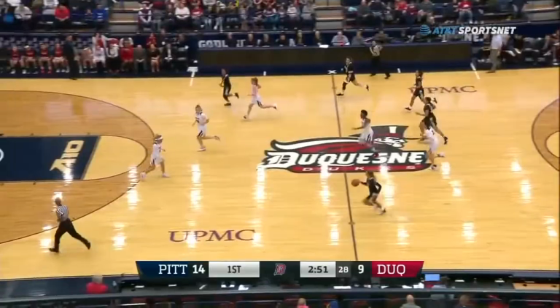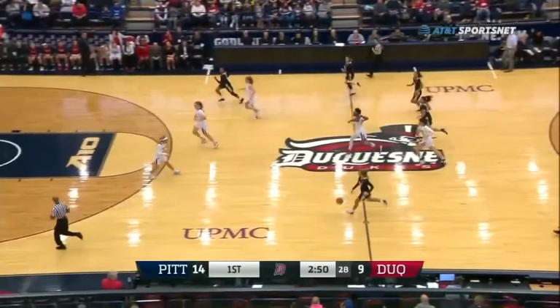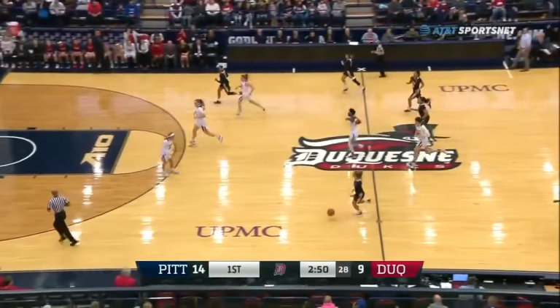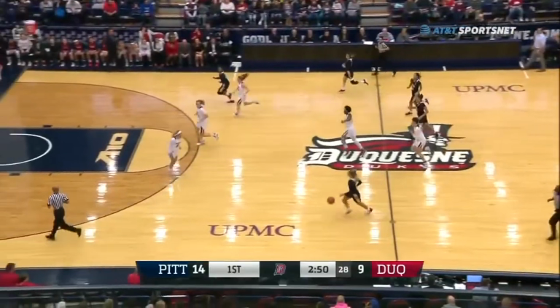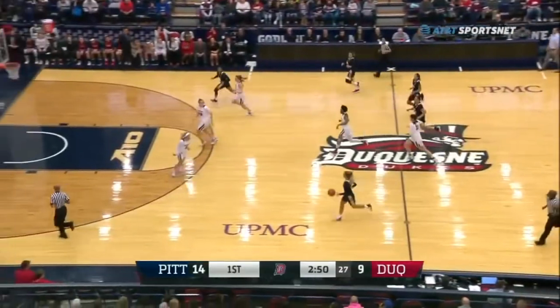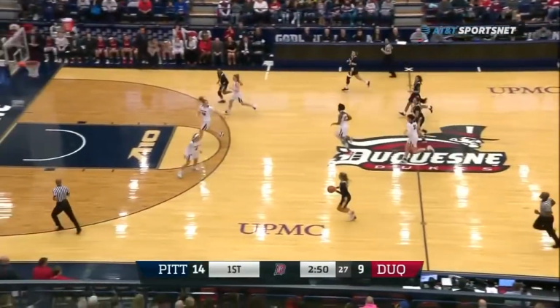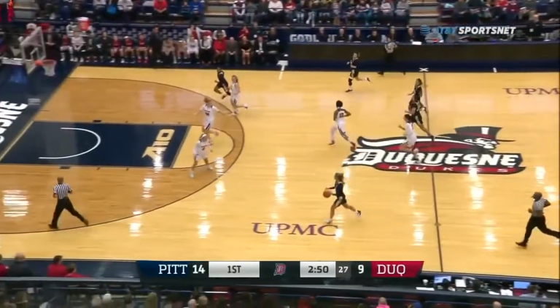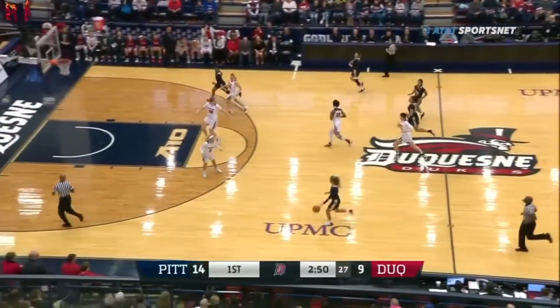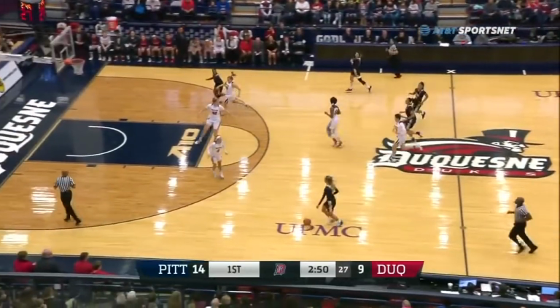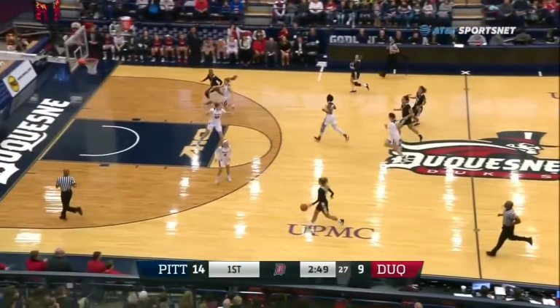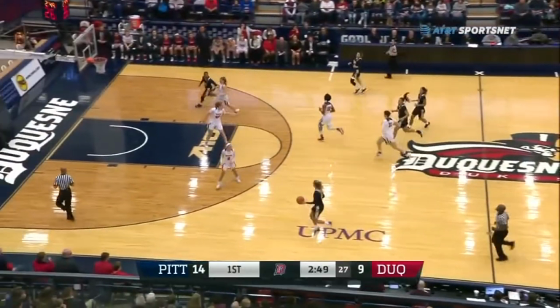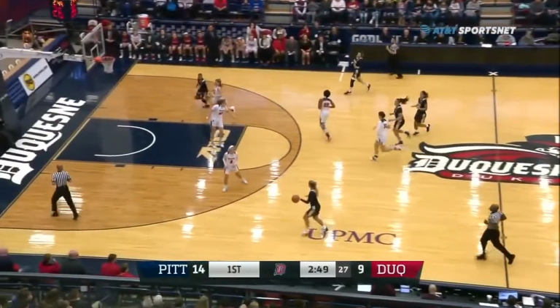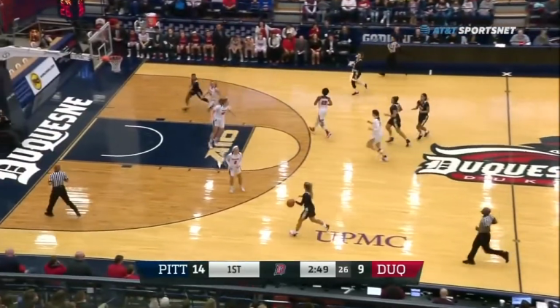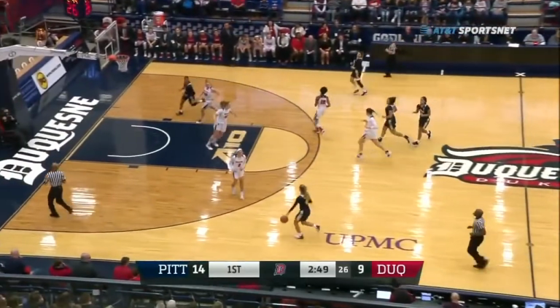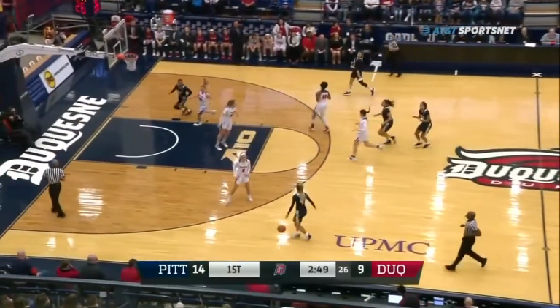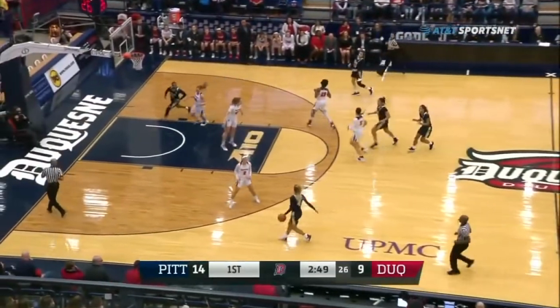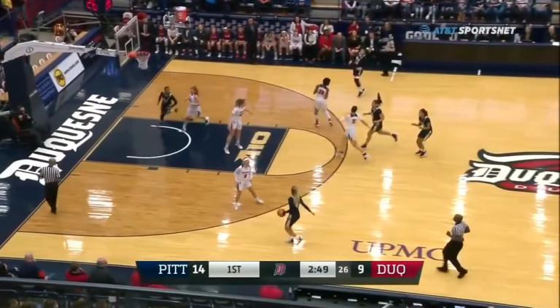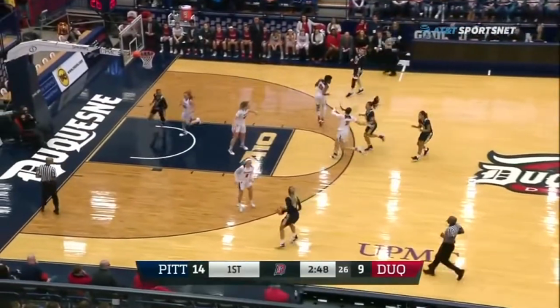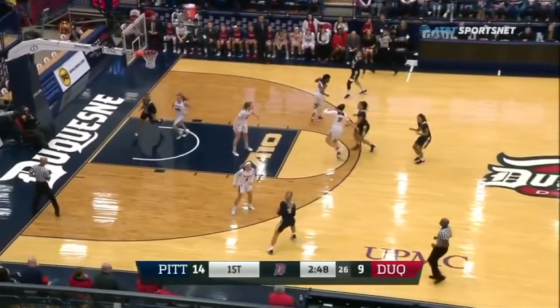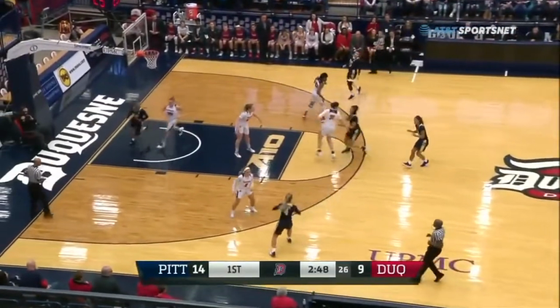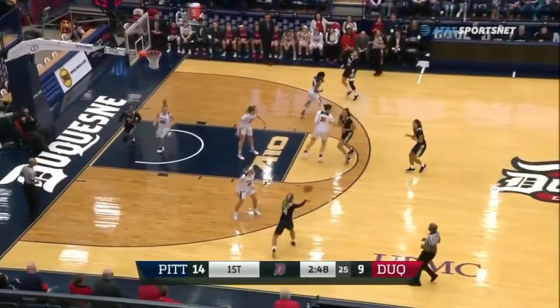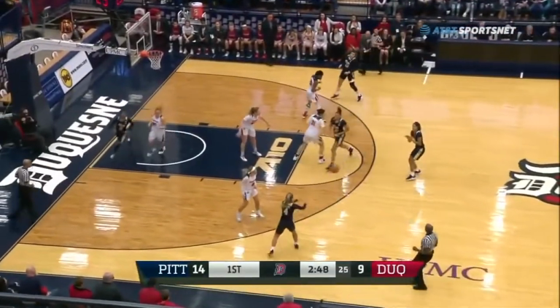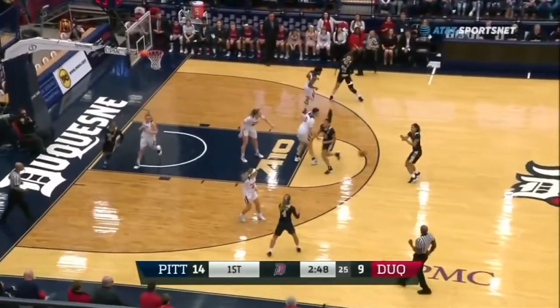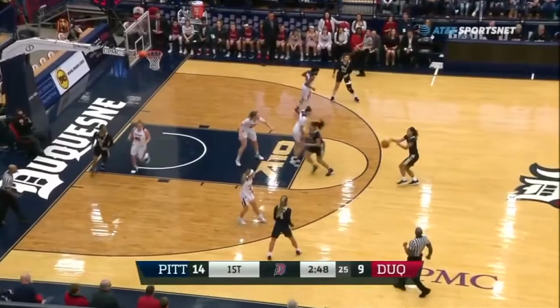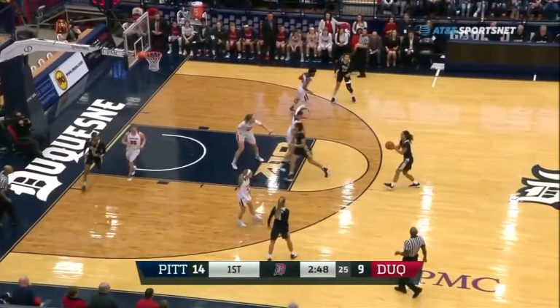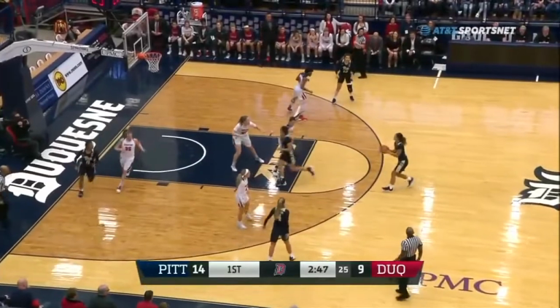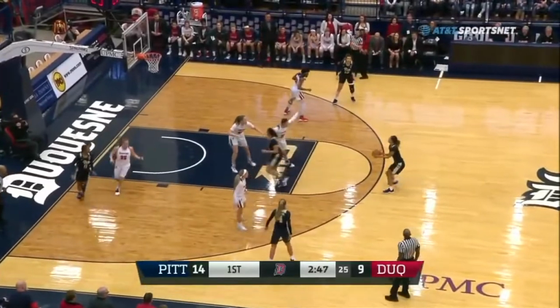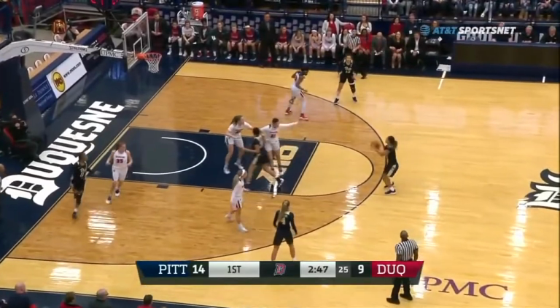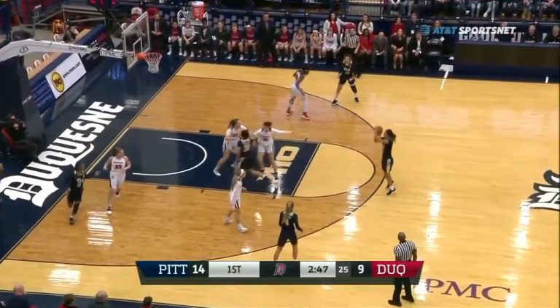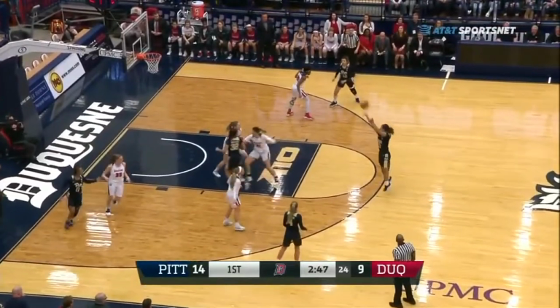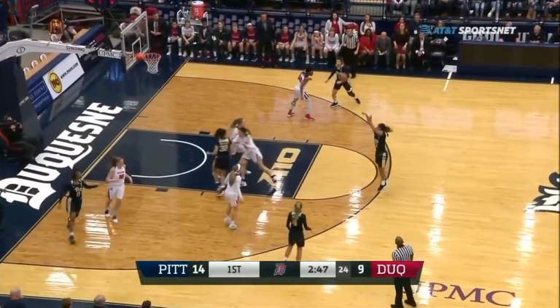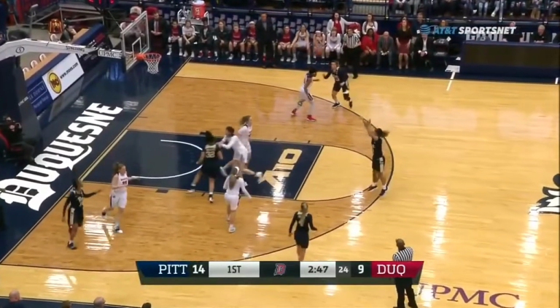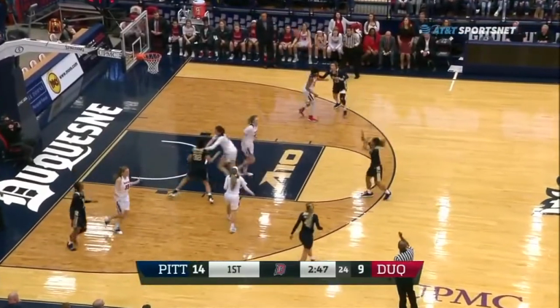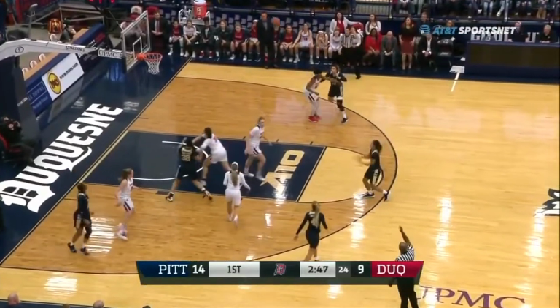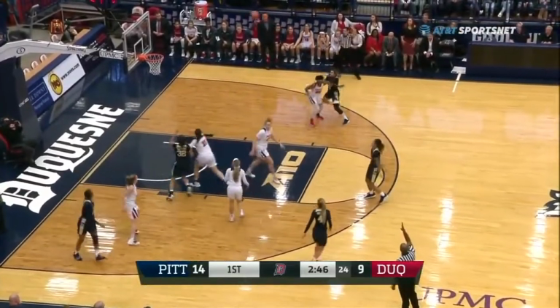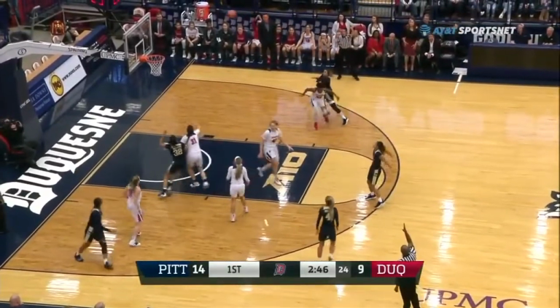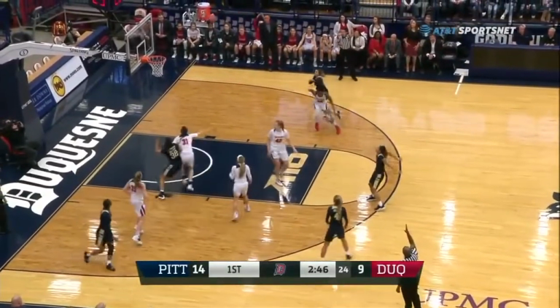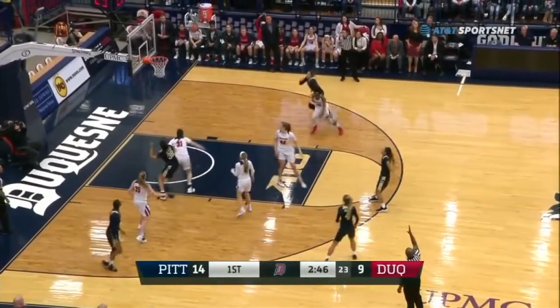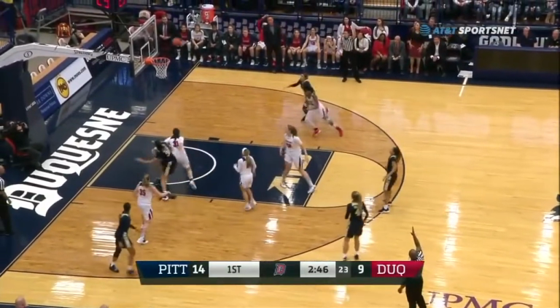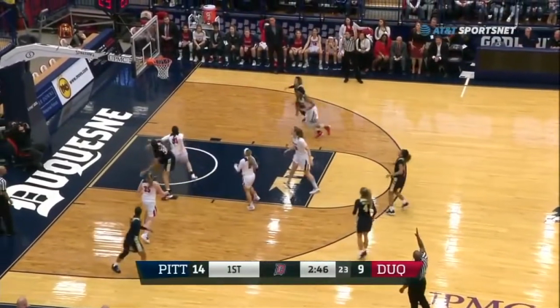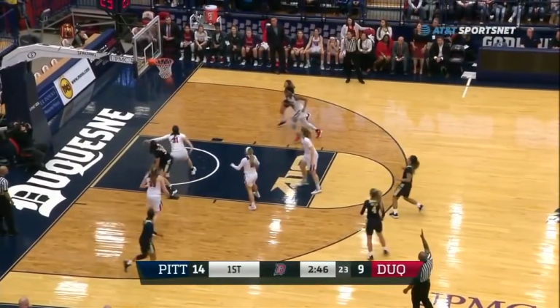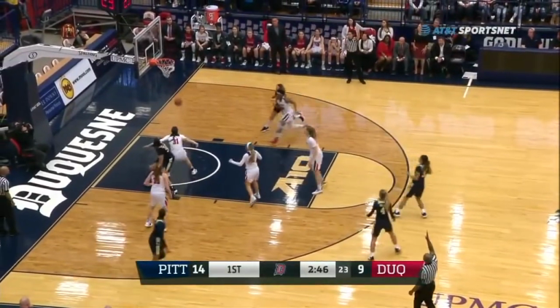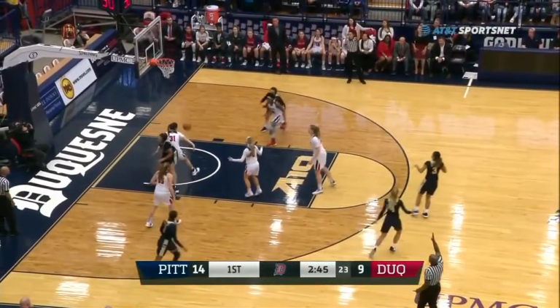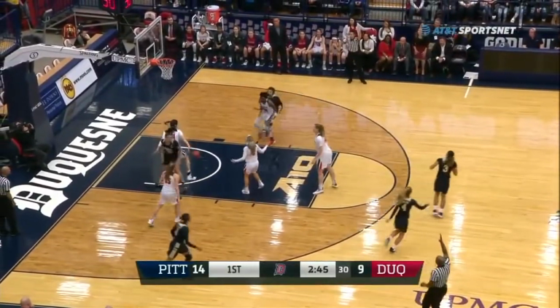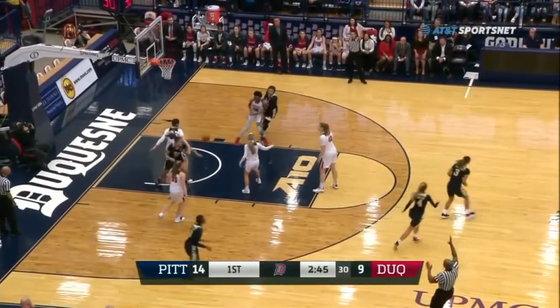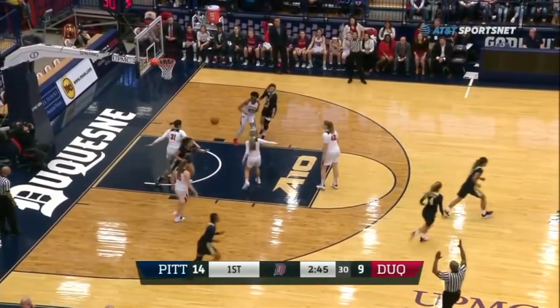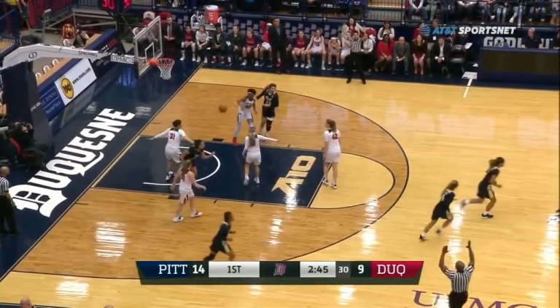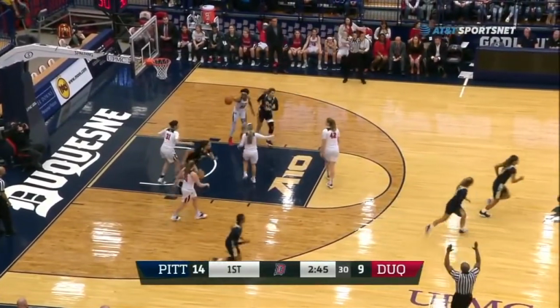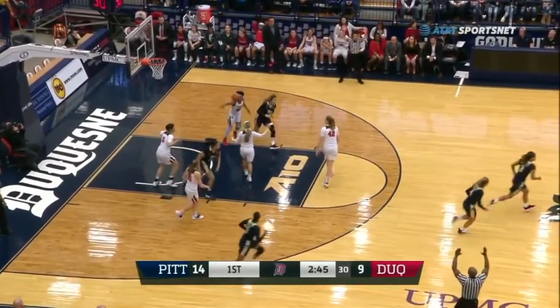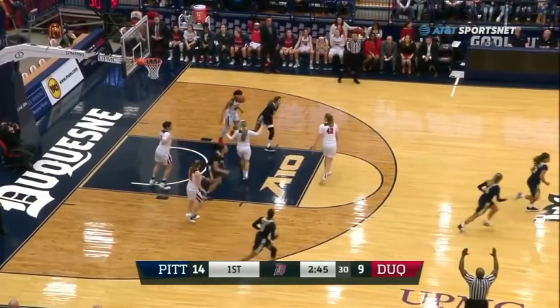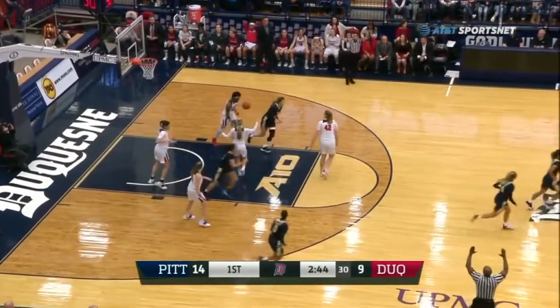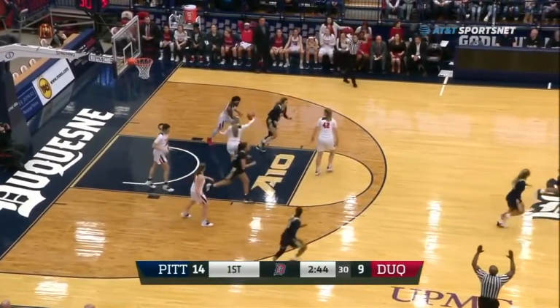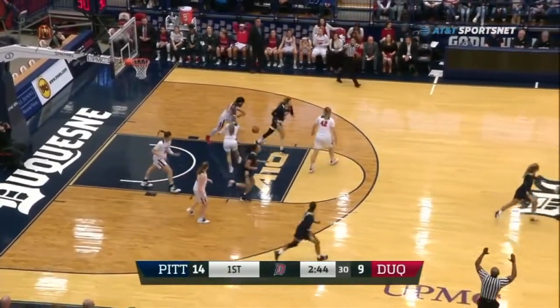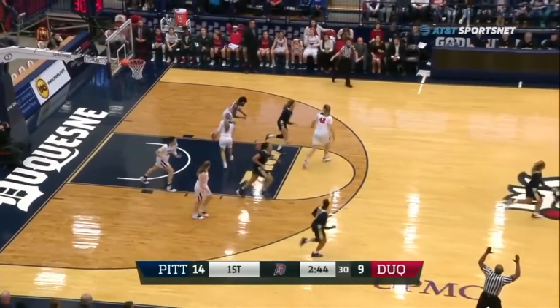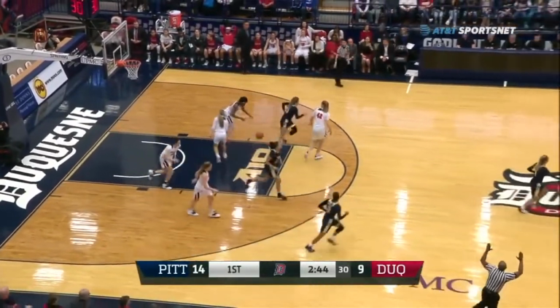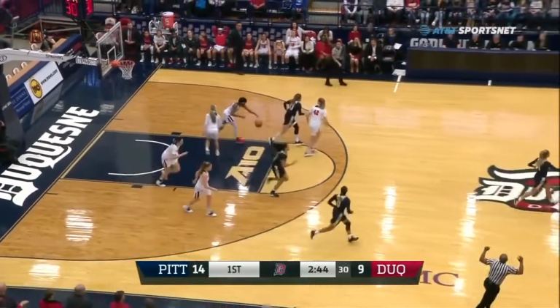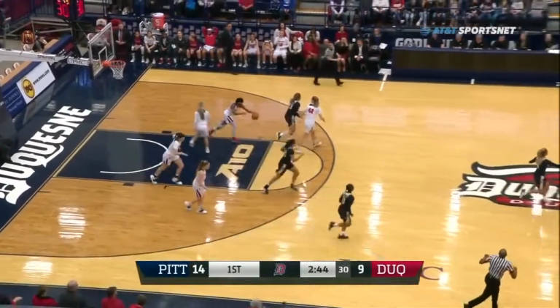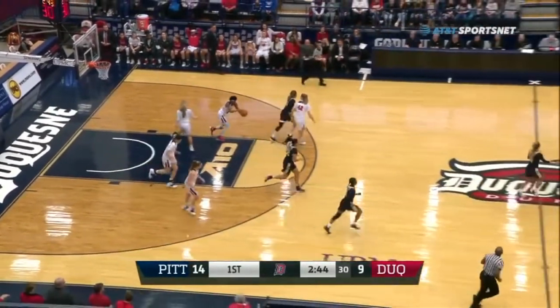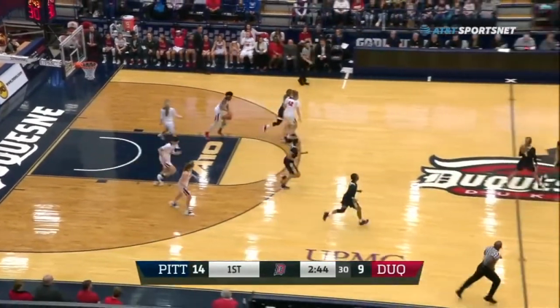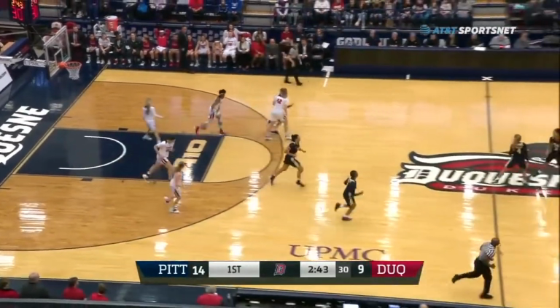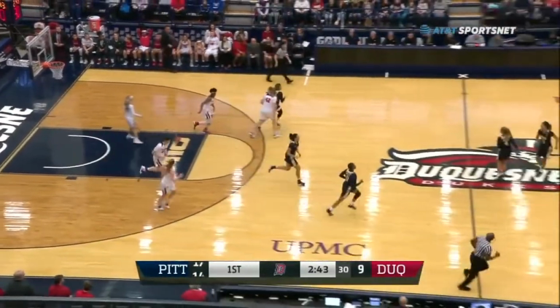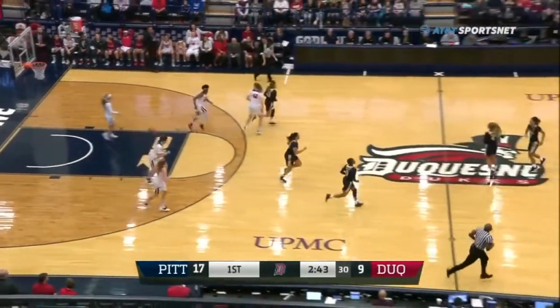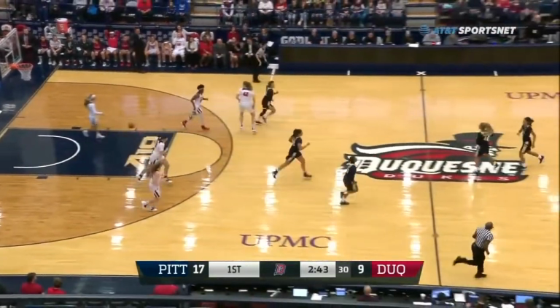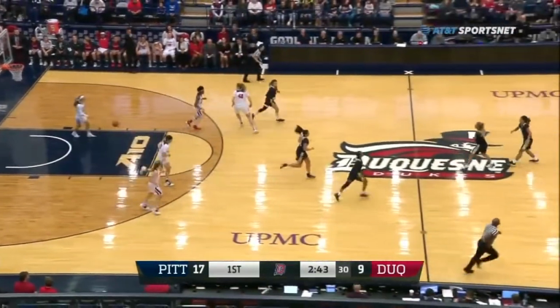Walters grabbing that board. She had a big game last year in the city game with 21 points. Three ball, and another one goes down for Jasmine Whitney.